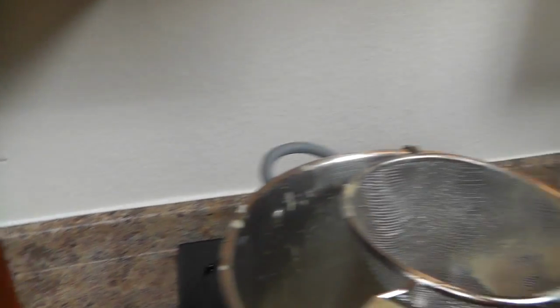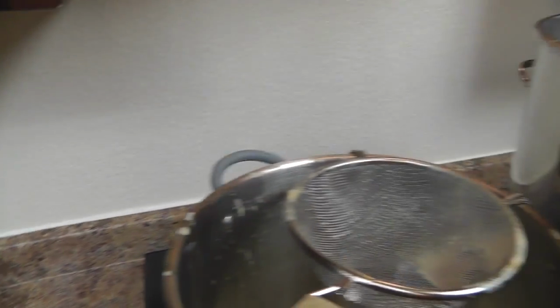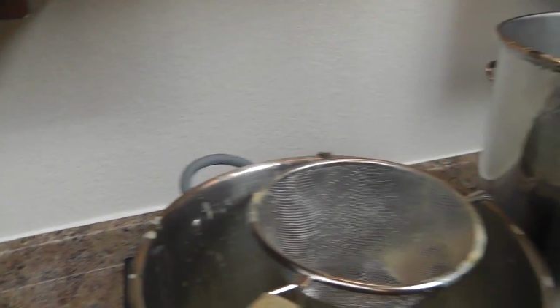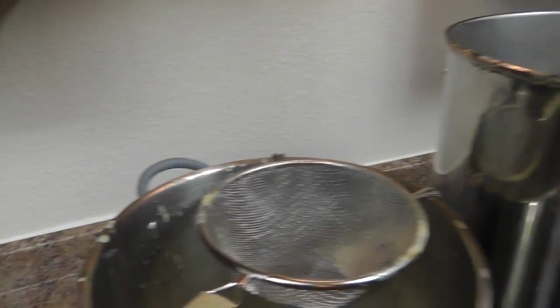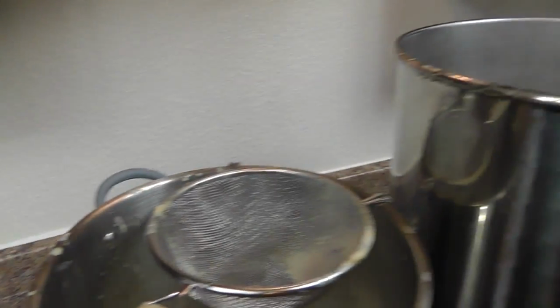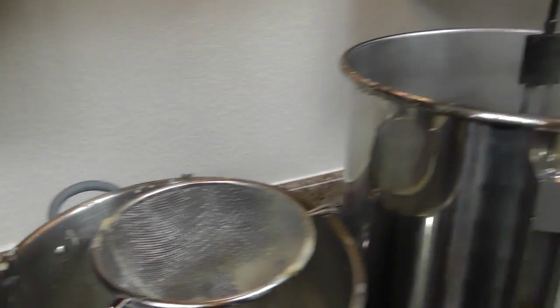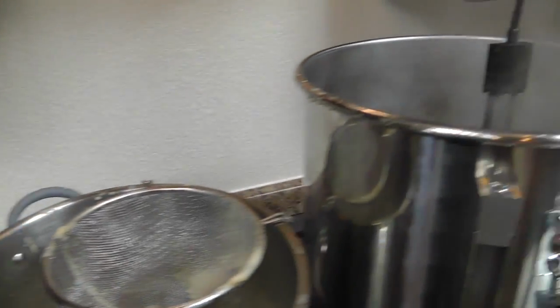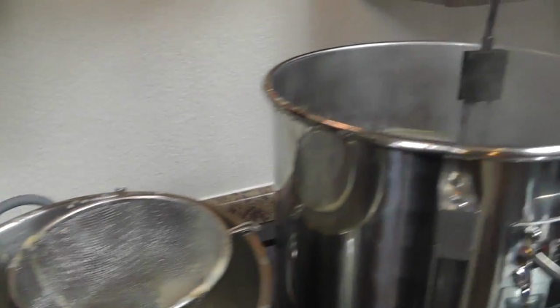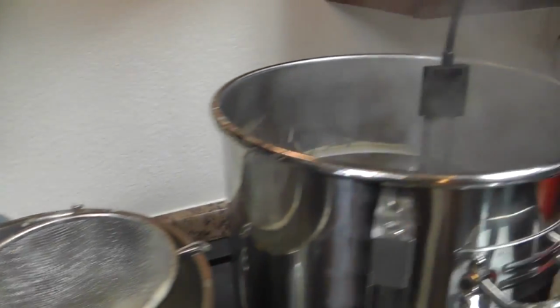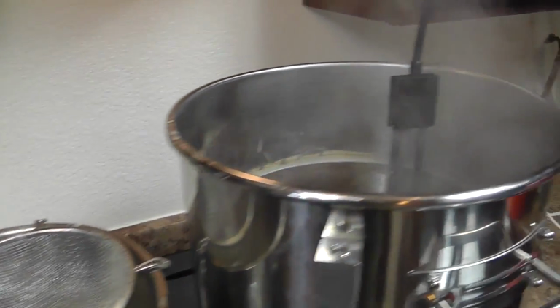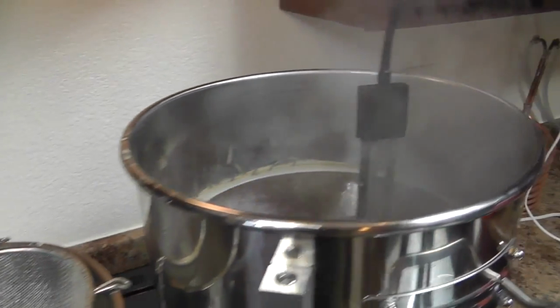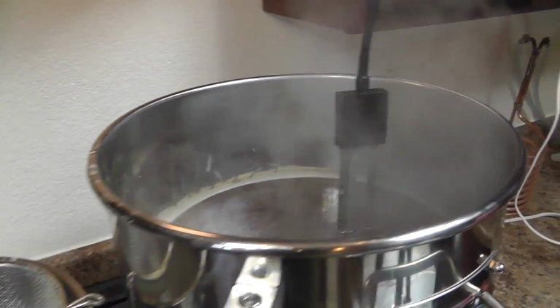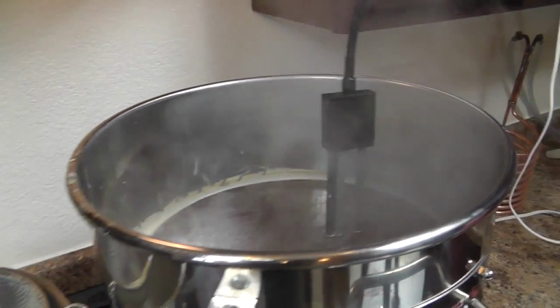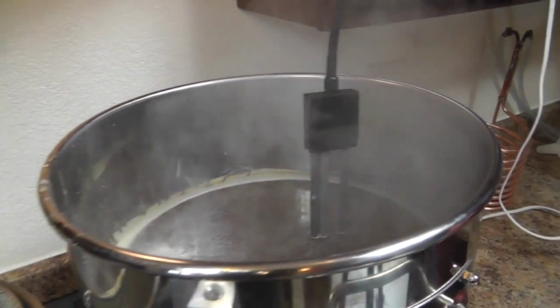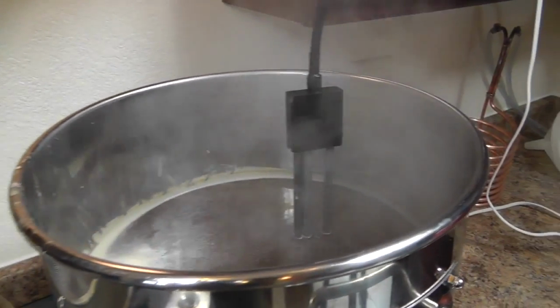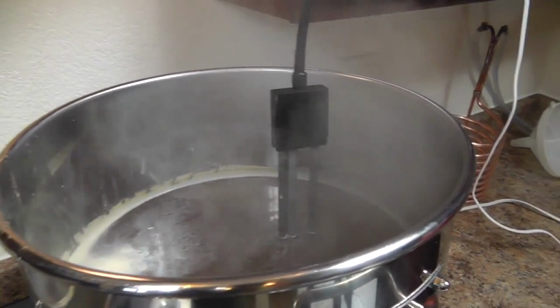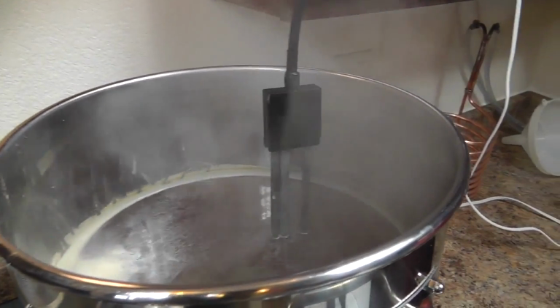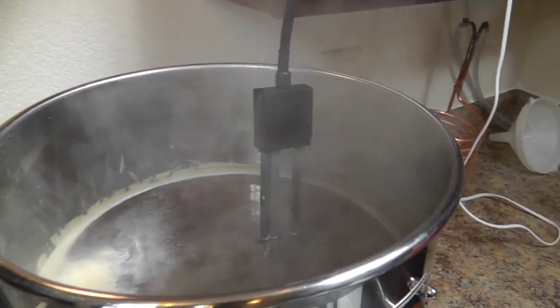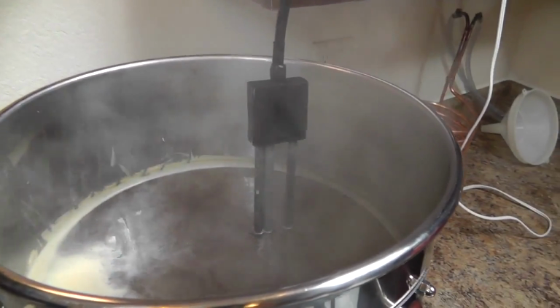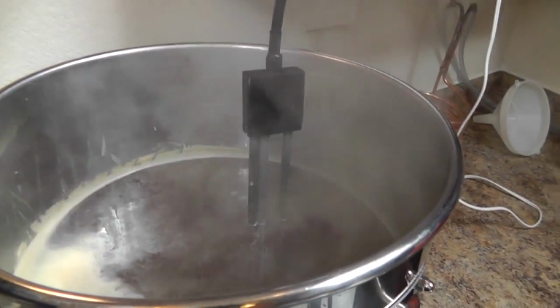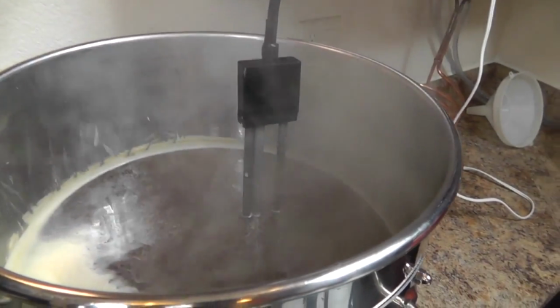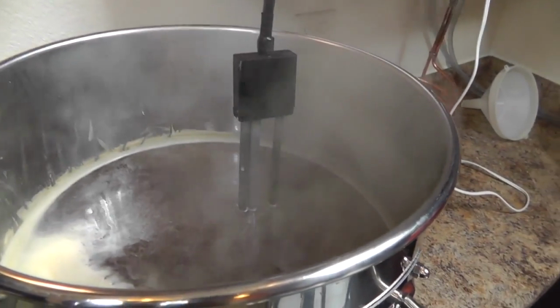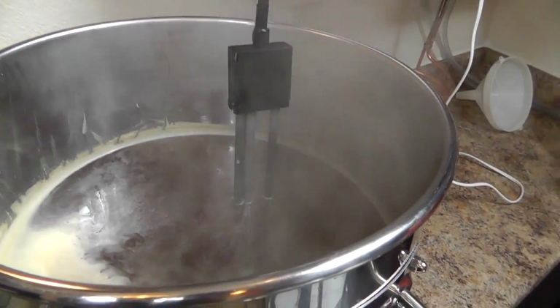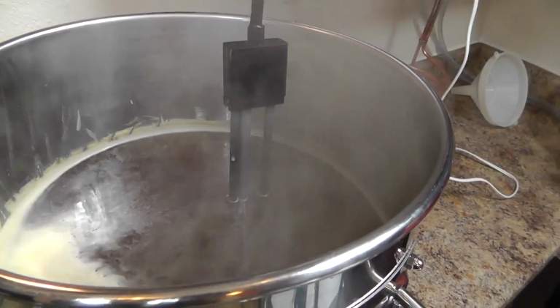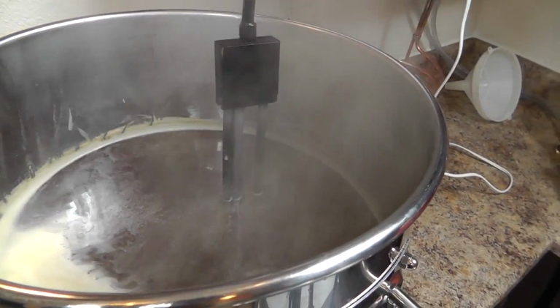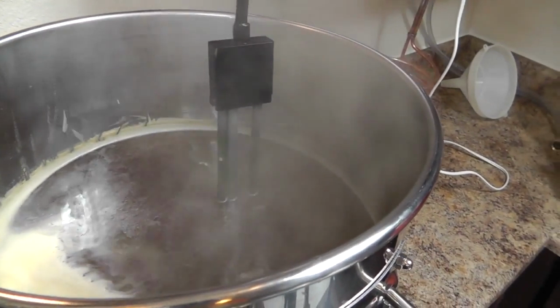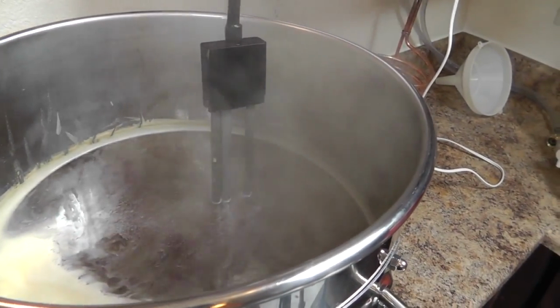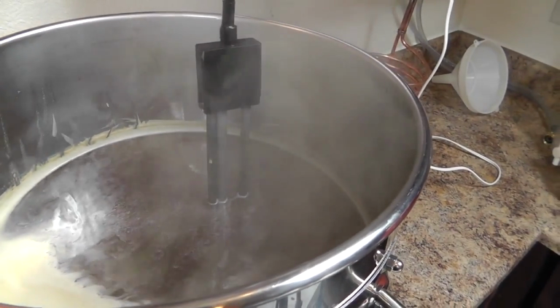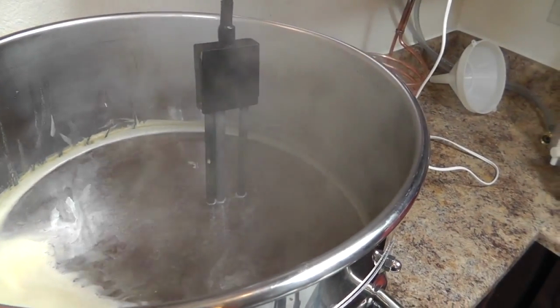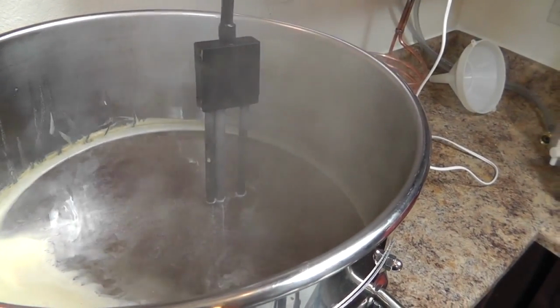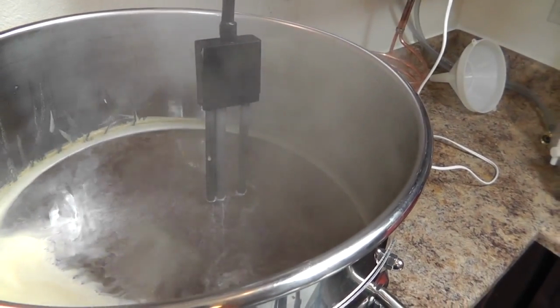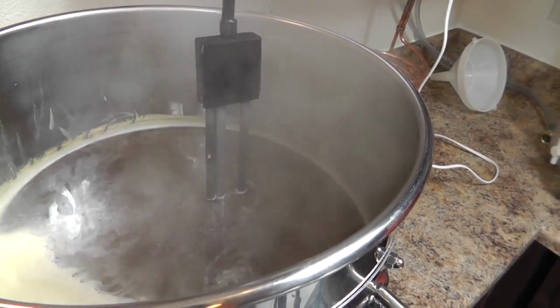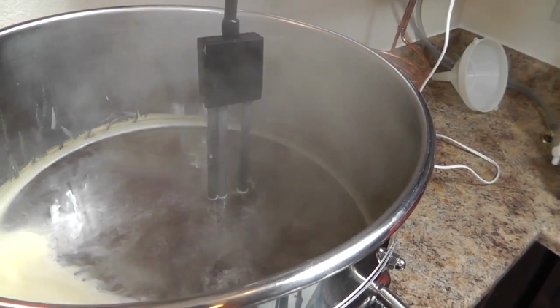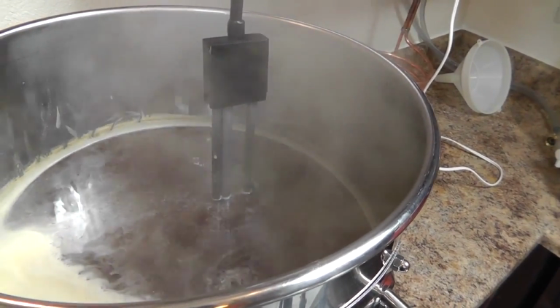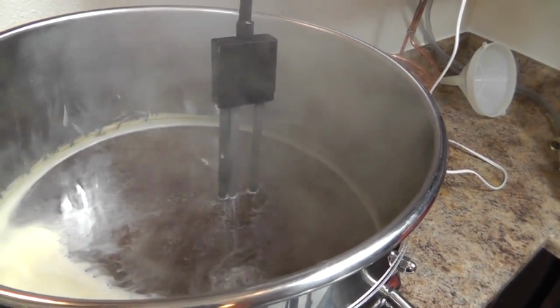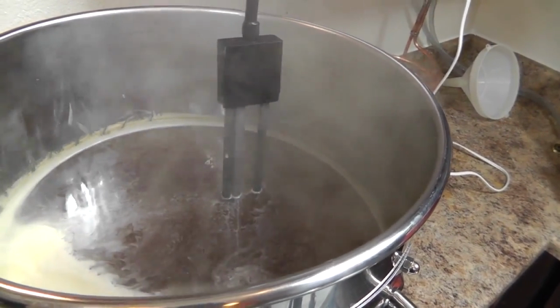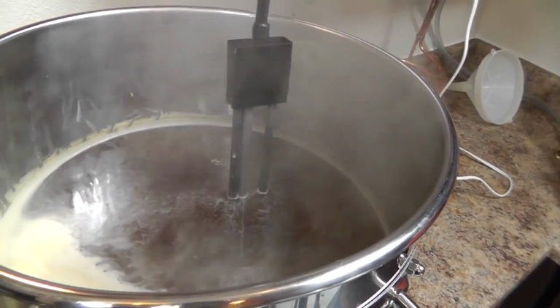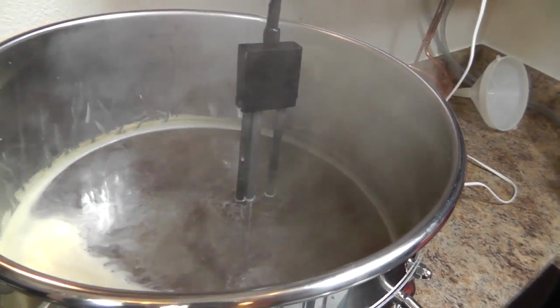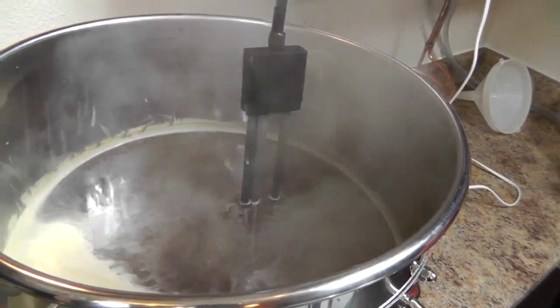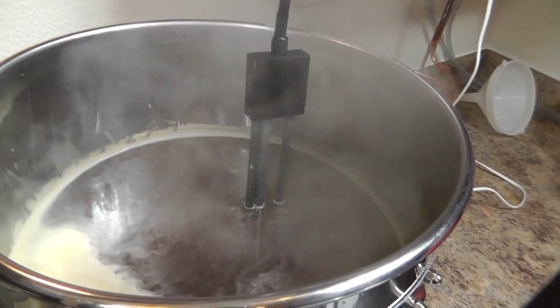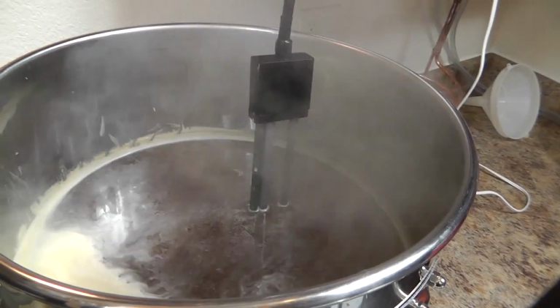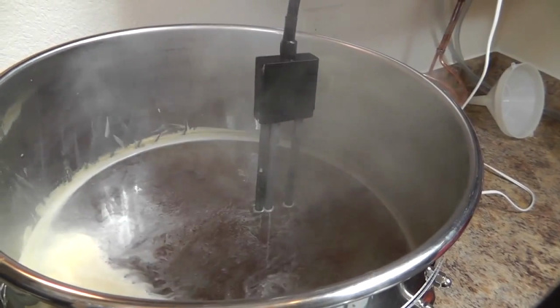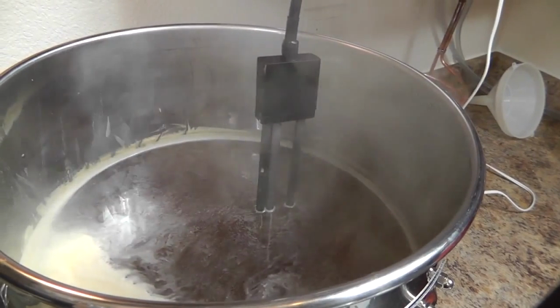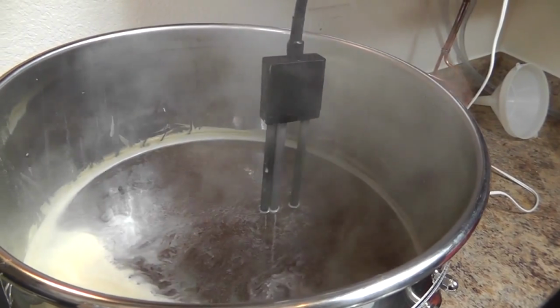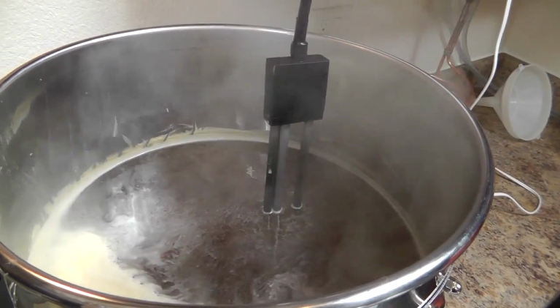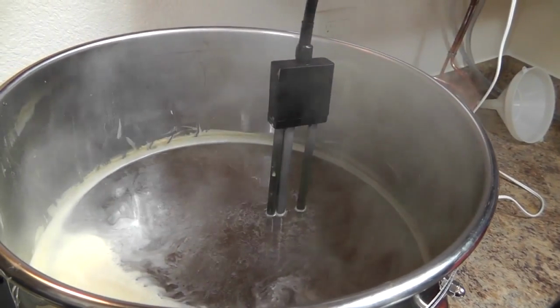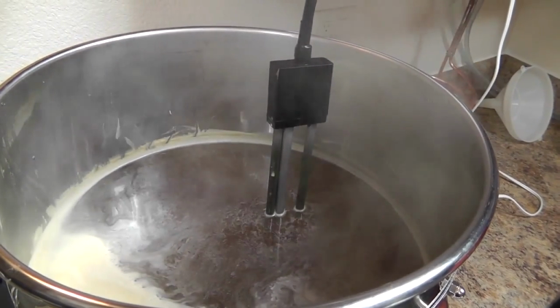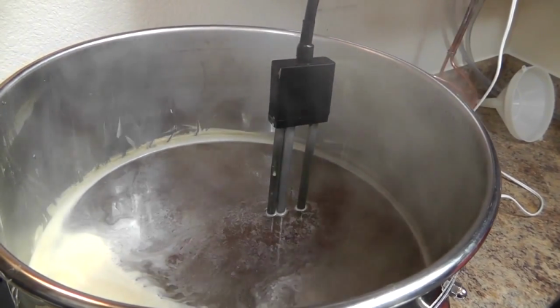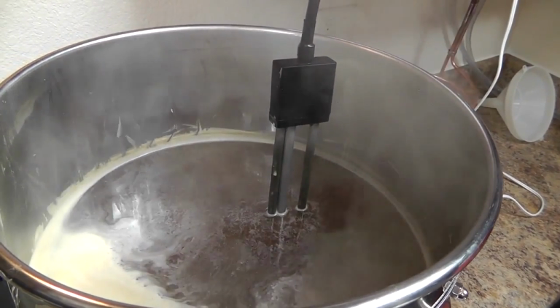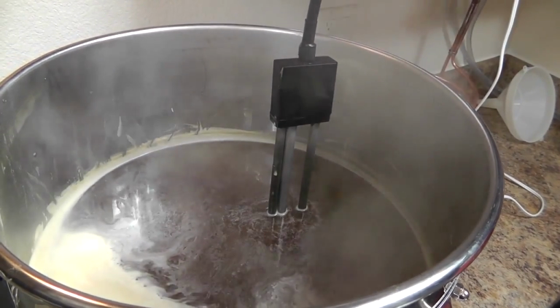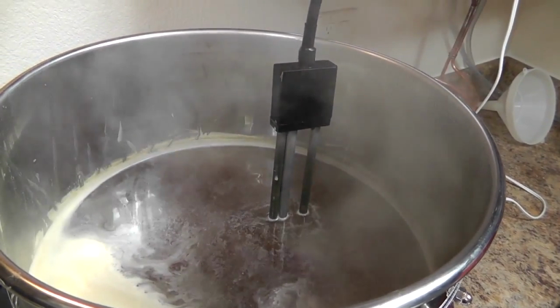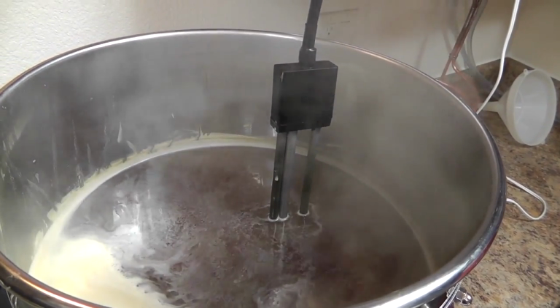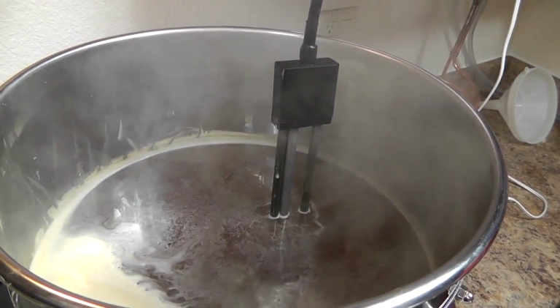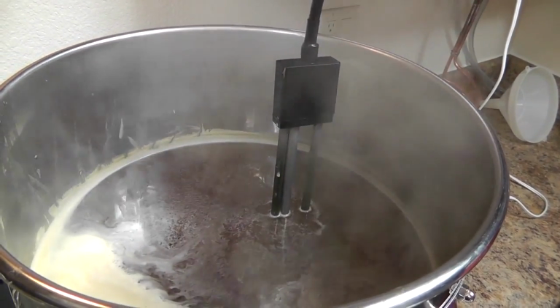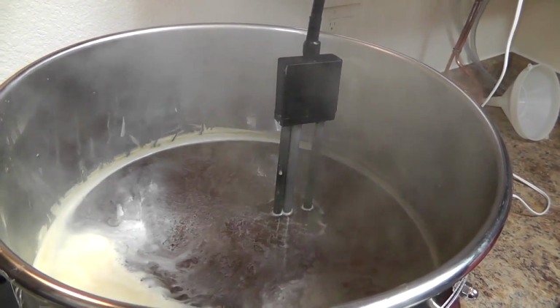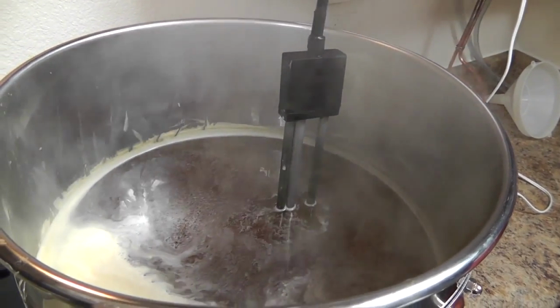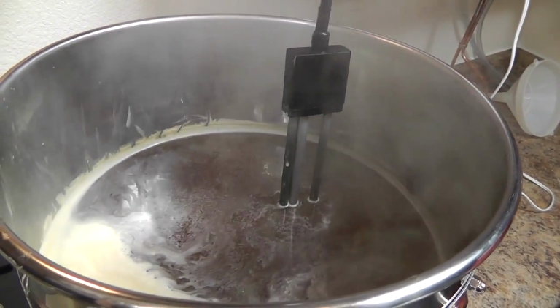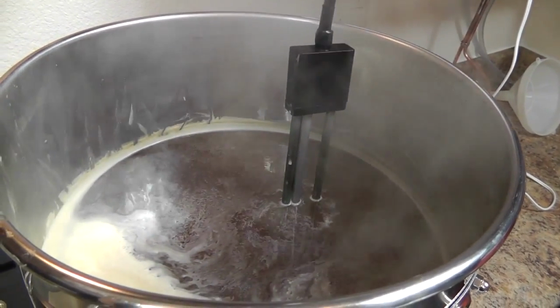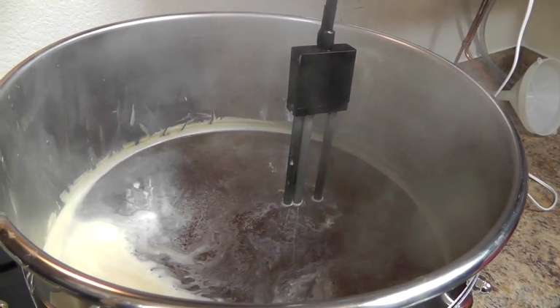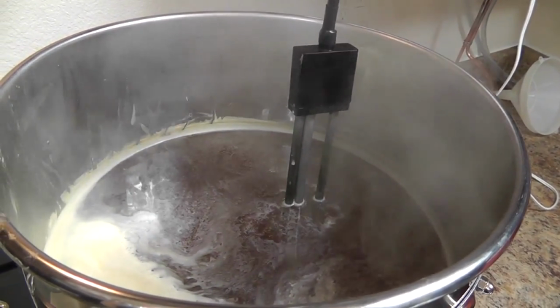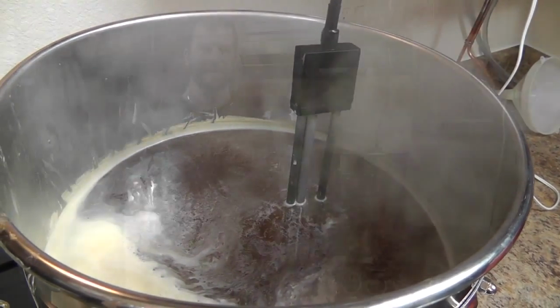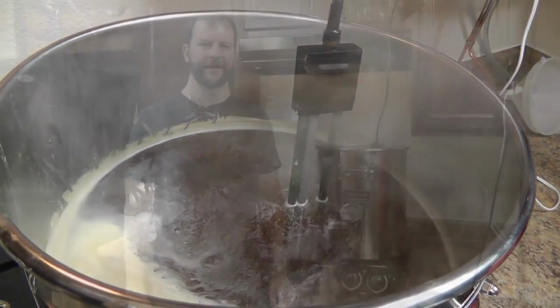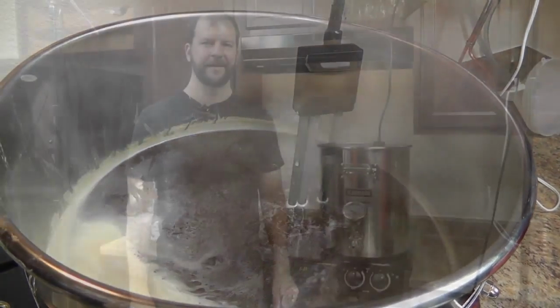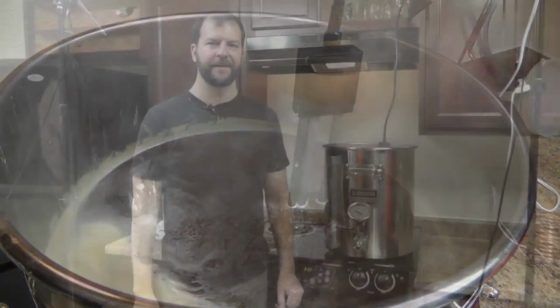We're still in our boil, still not at 60 minutes yet where we get our first hop. We'll come back when it's time for that.